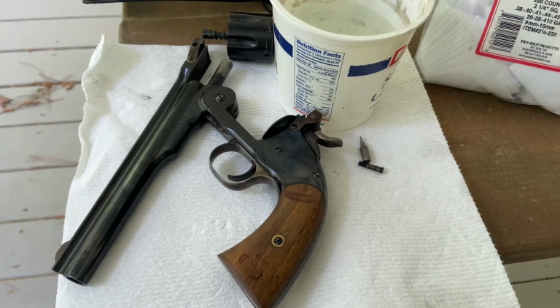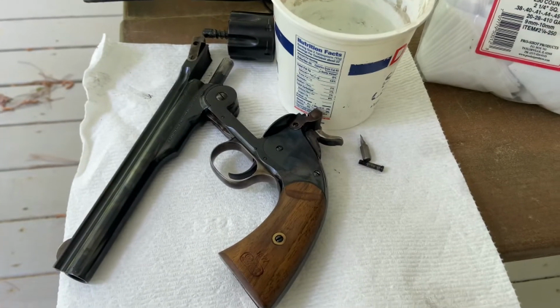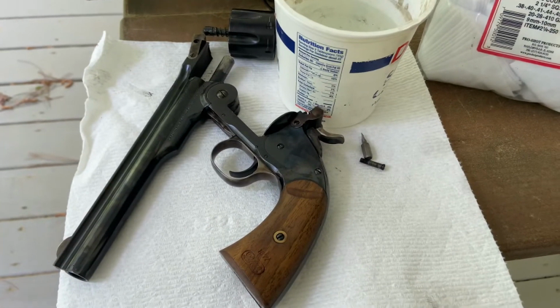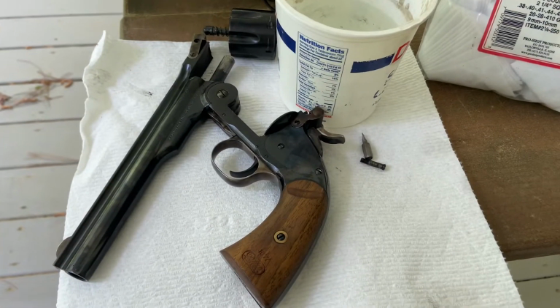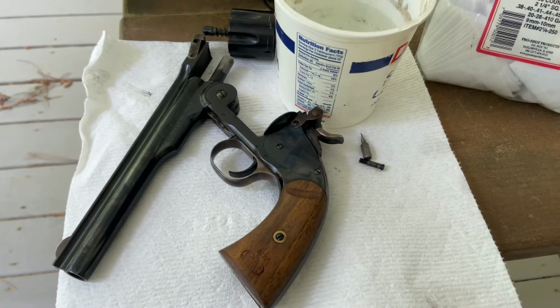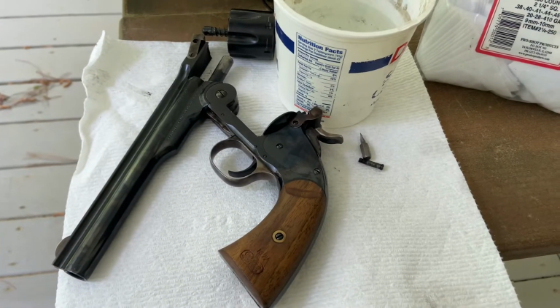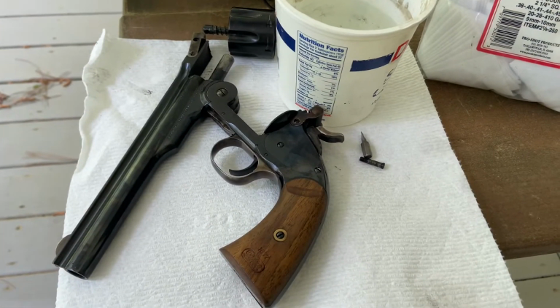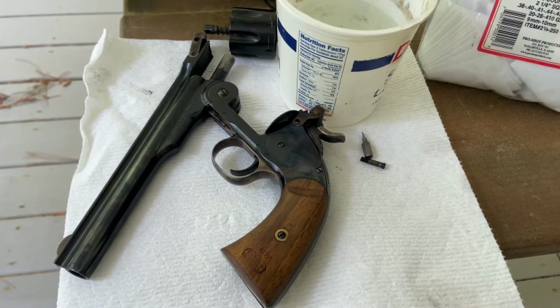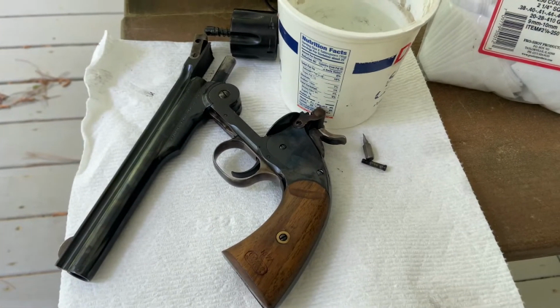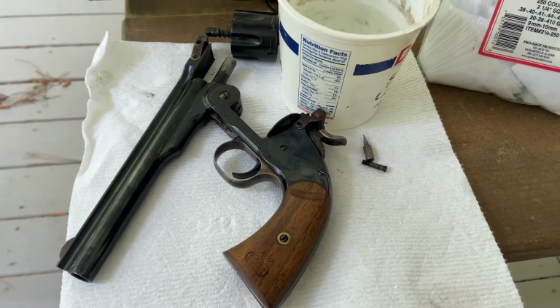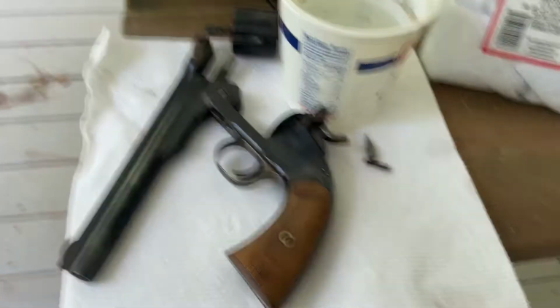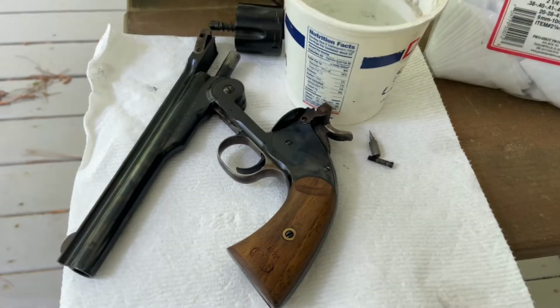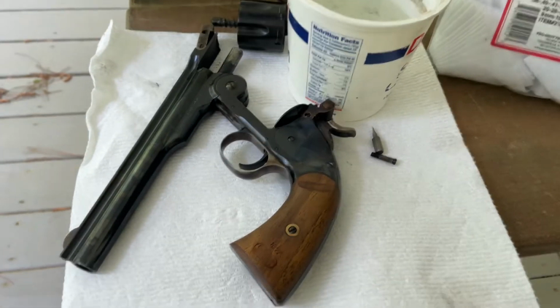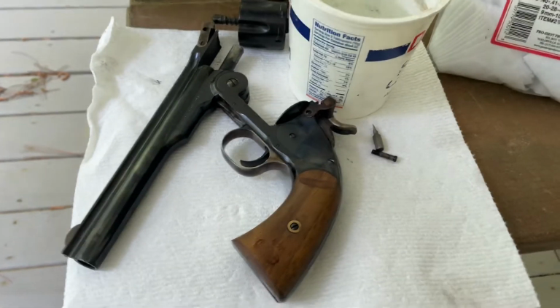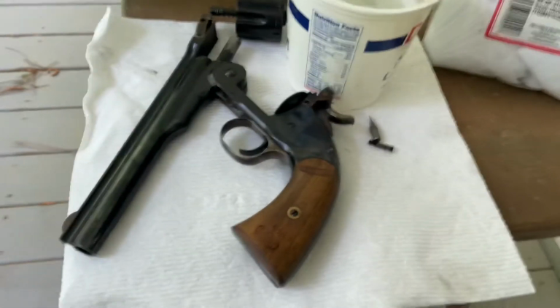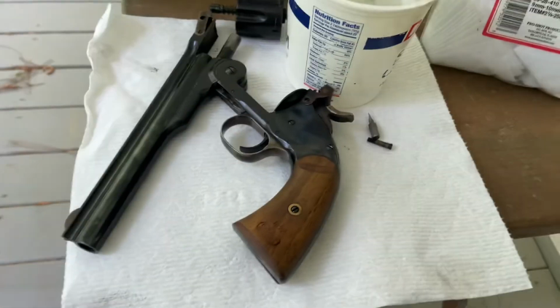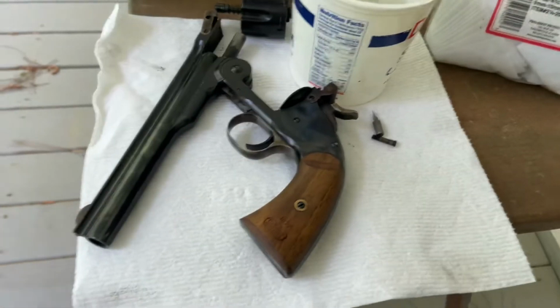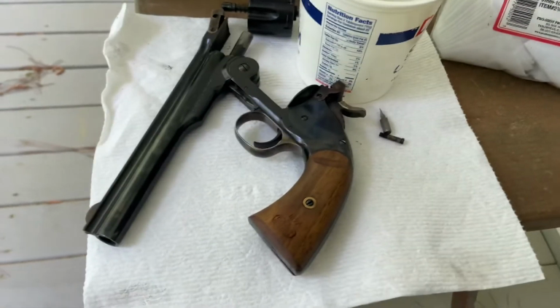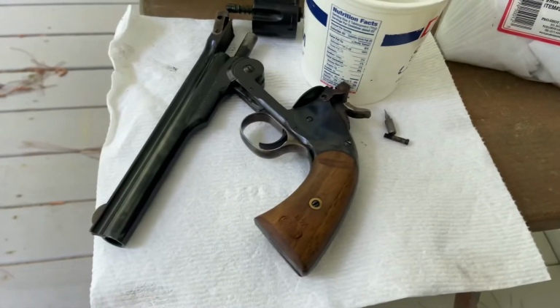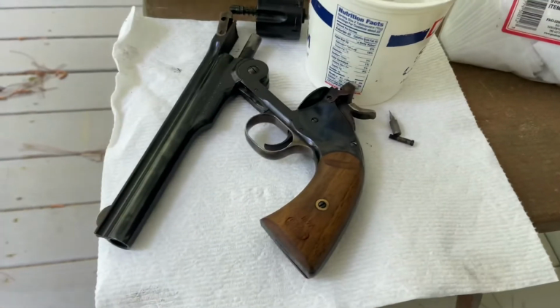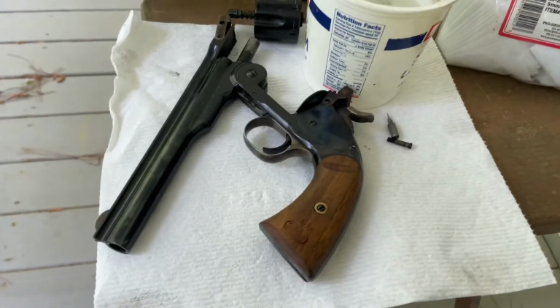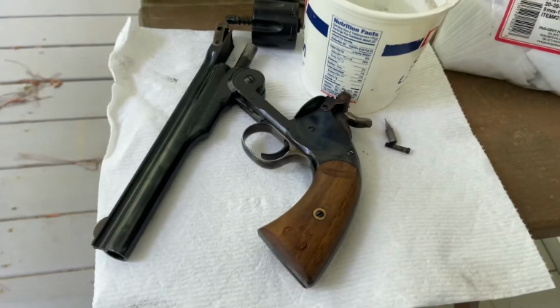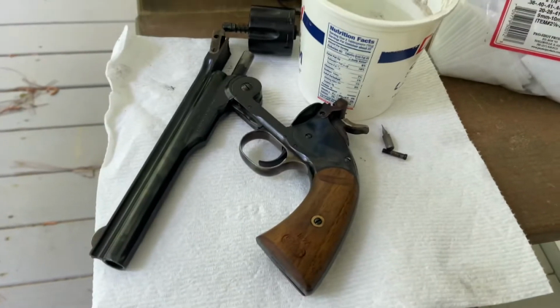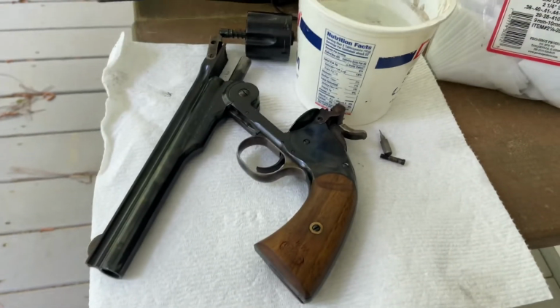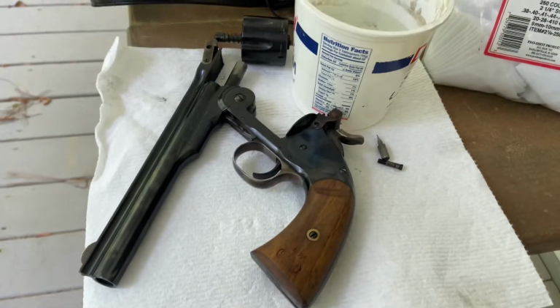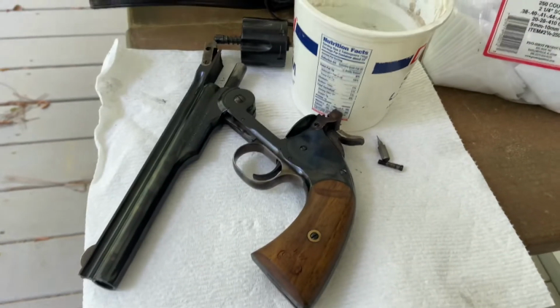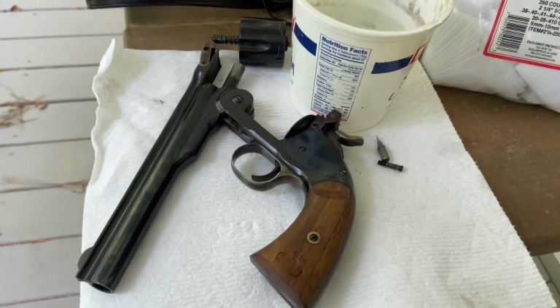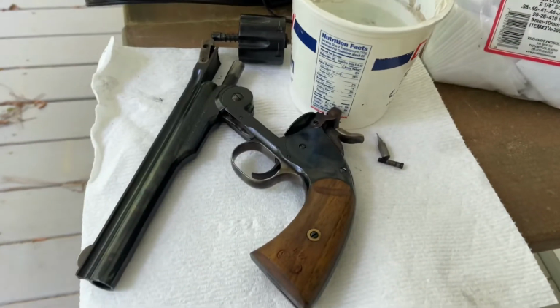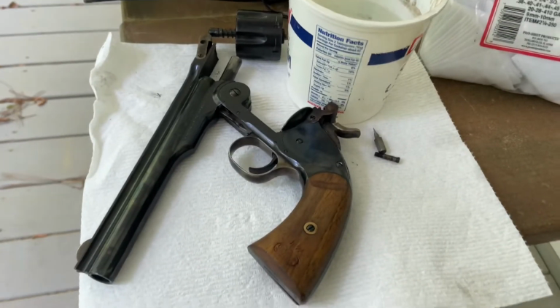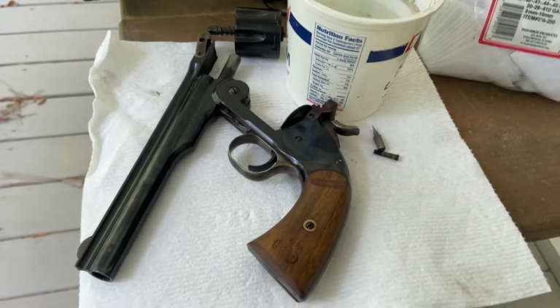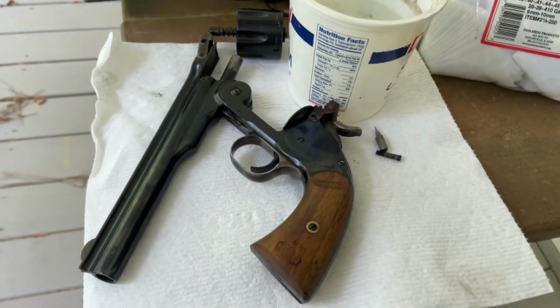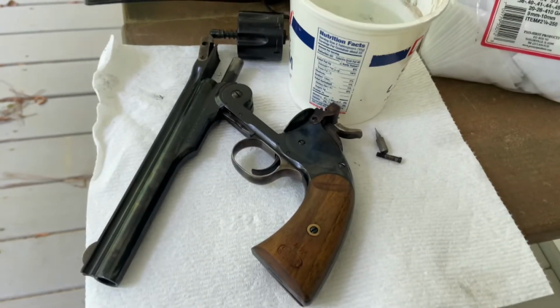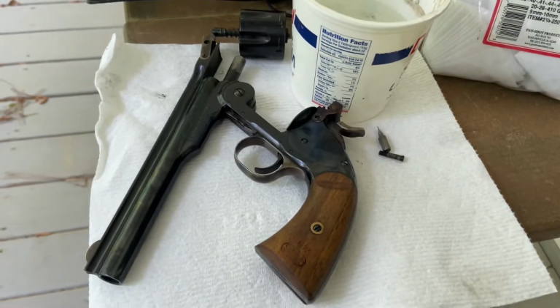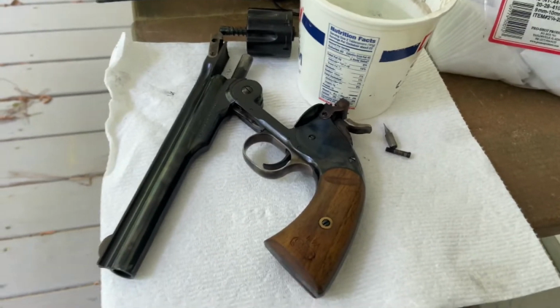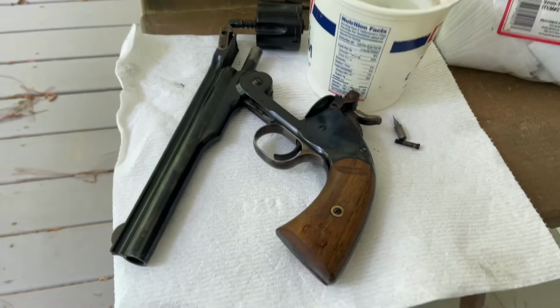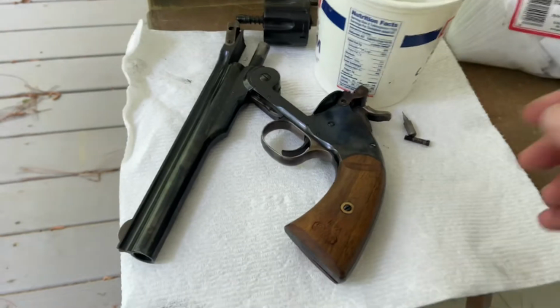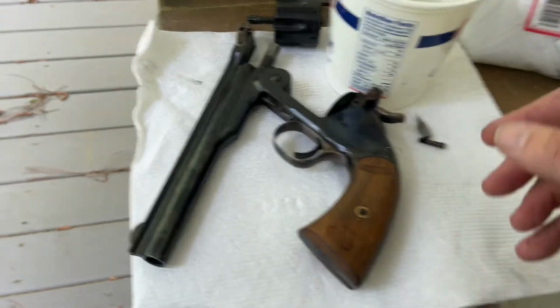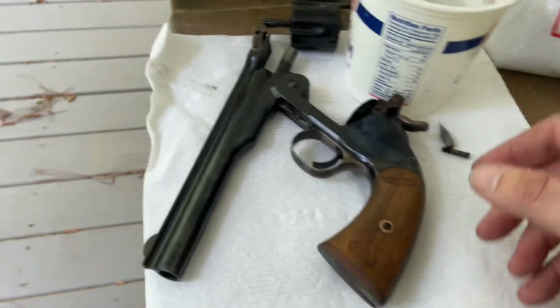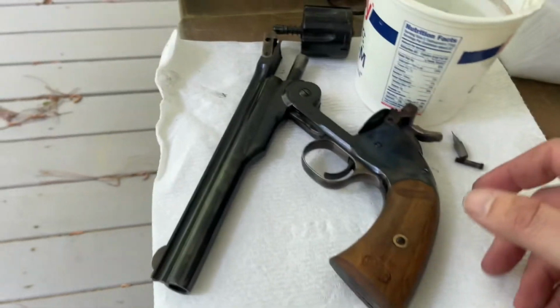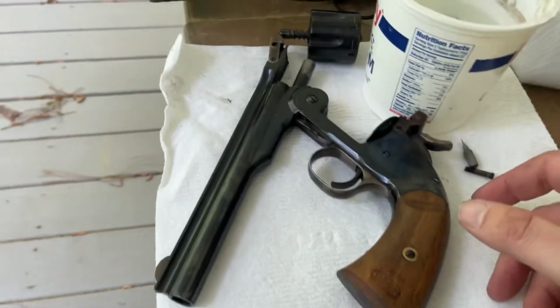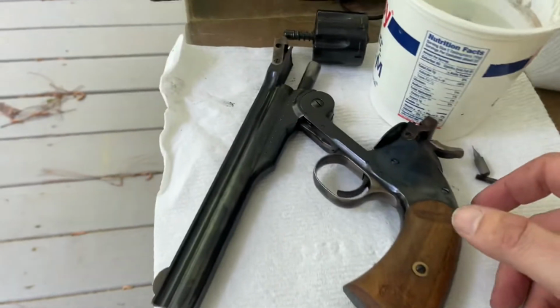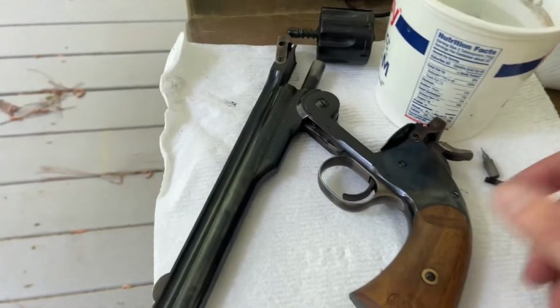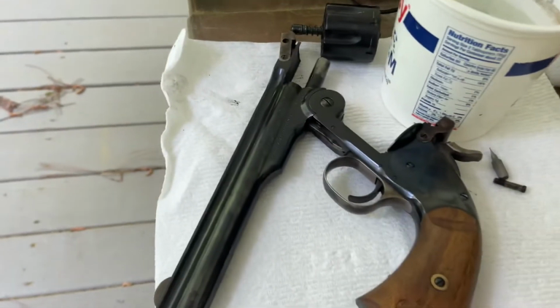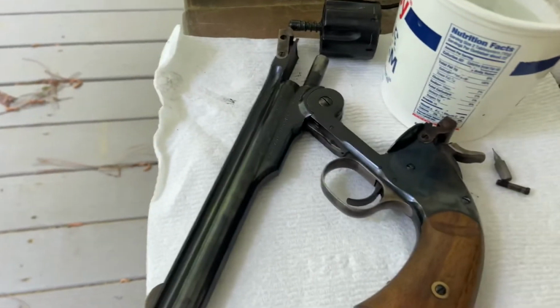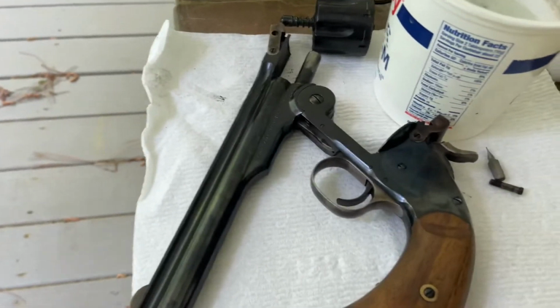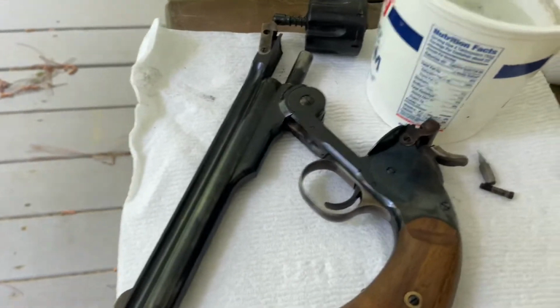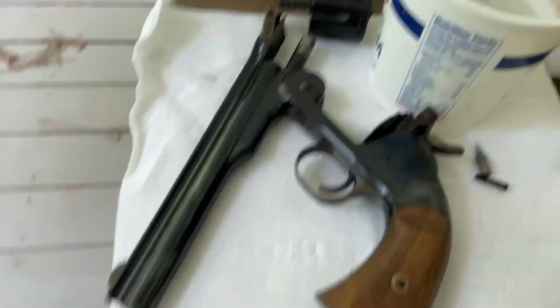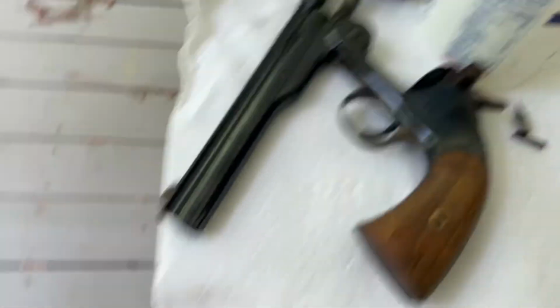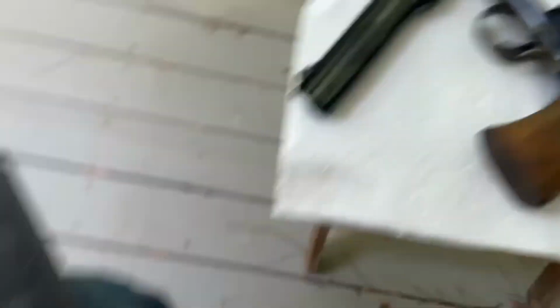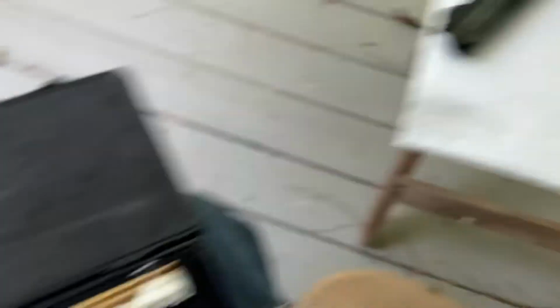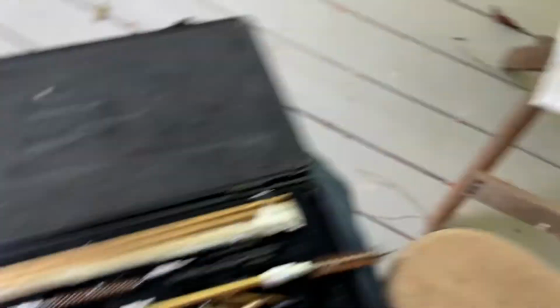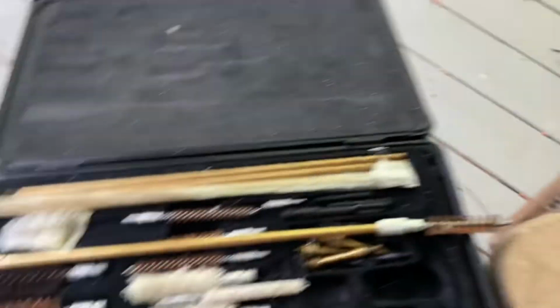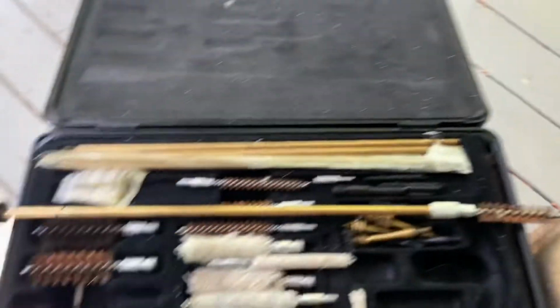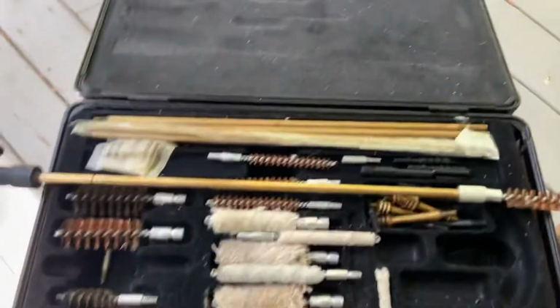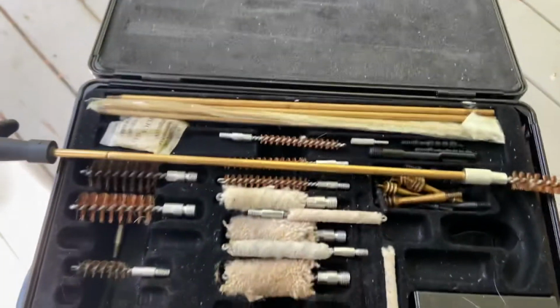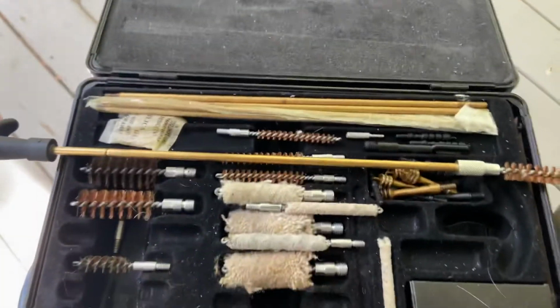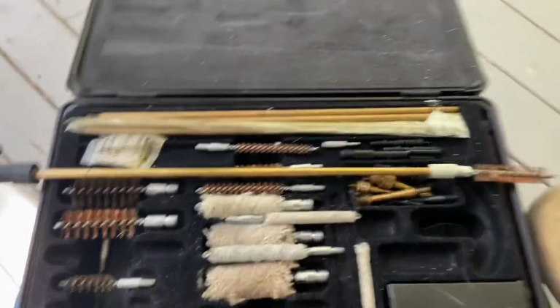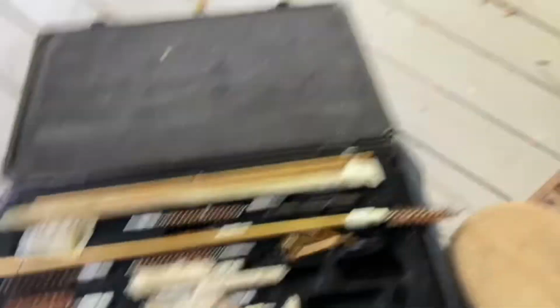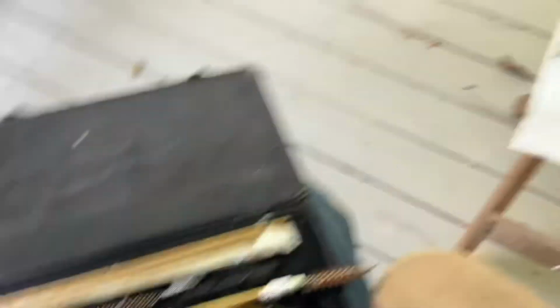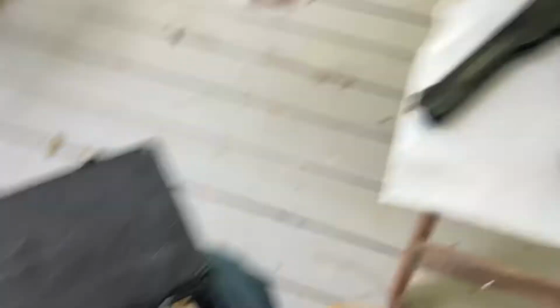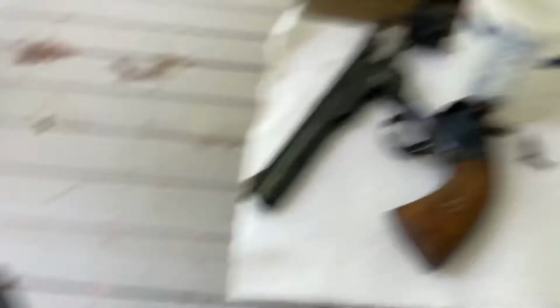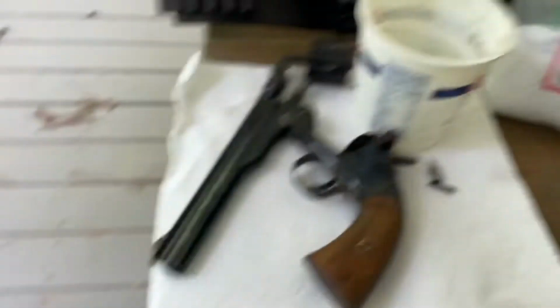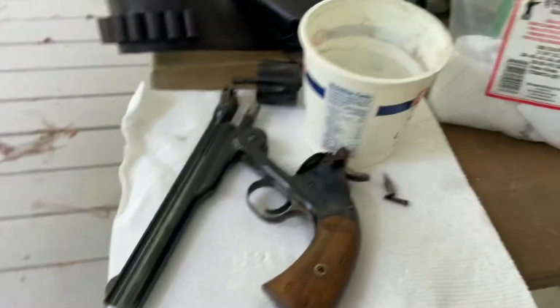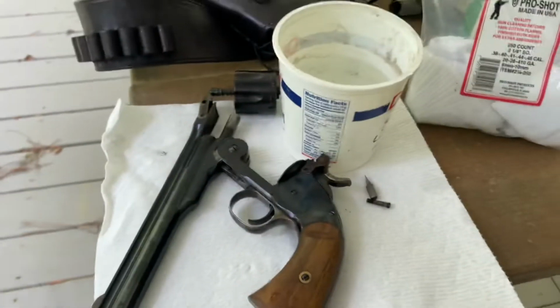Hello. I just wanted to do a little aftermath video about the Schofield now that I'm getting ready to clean it here on the porch.